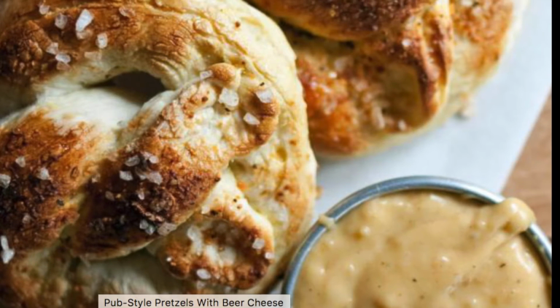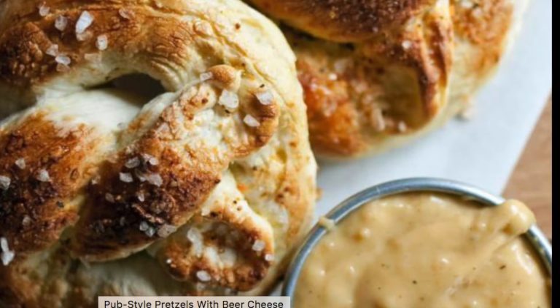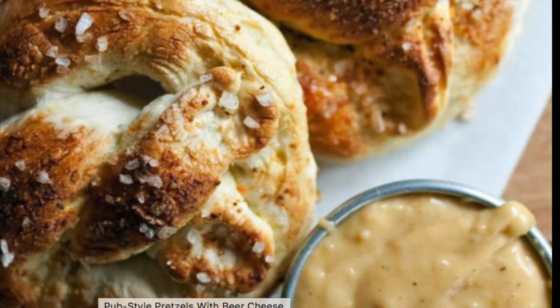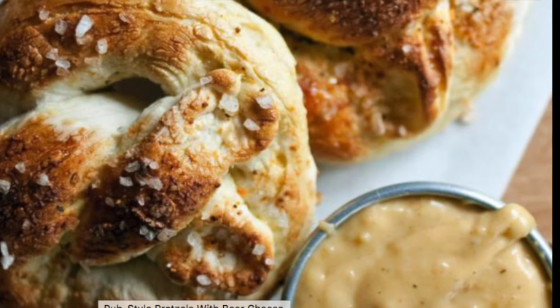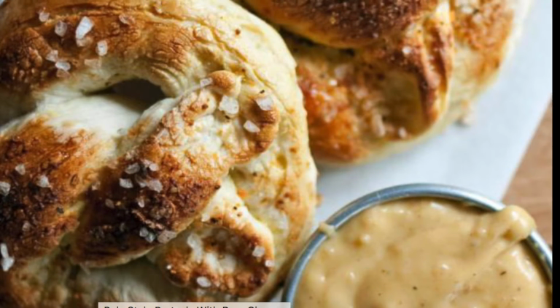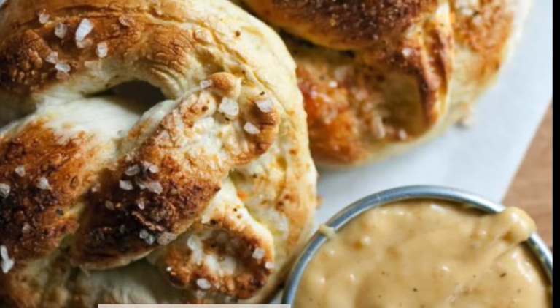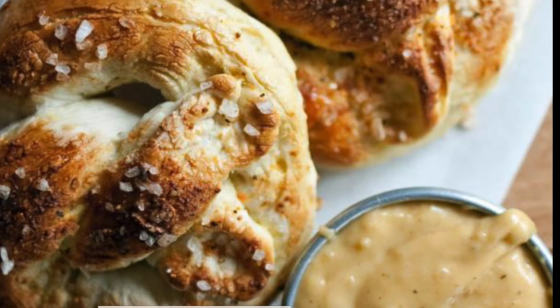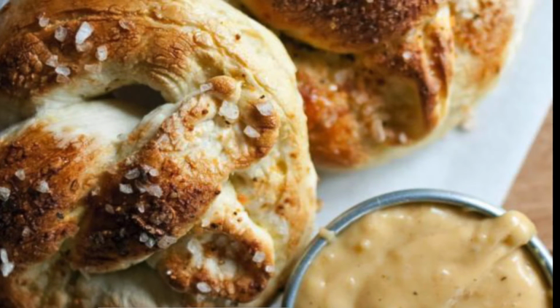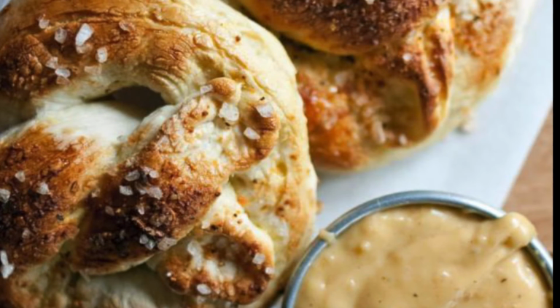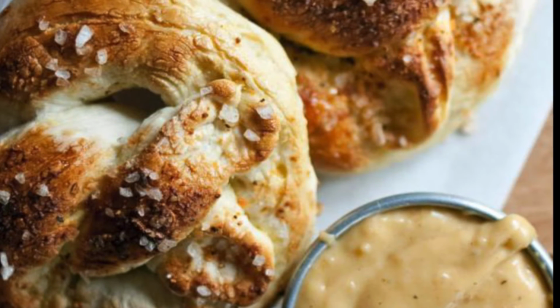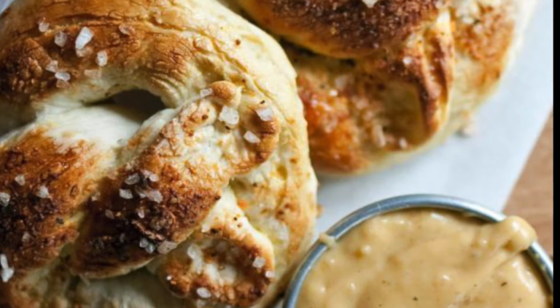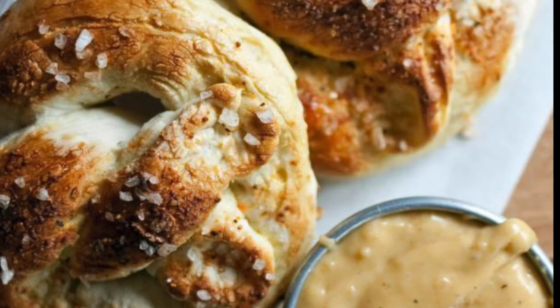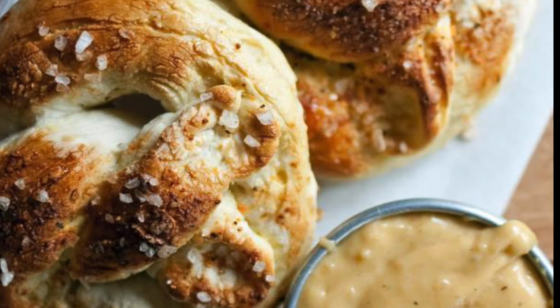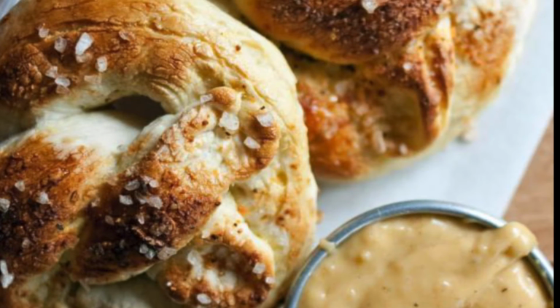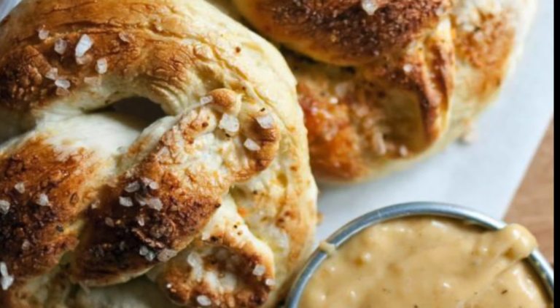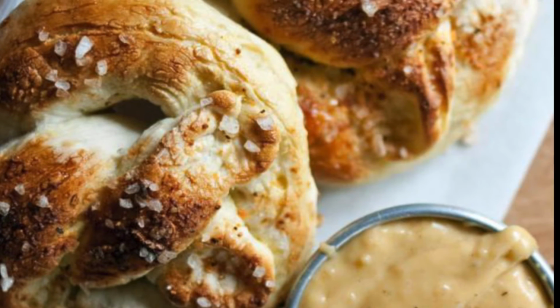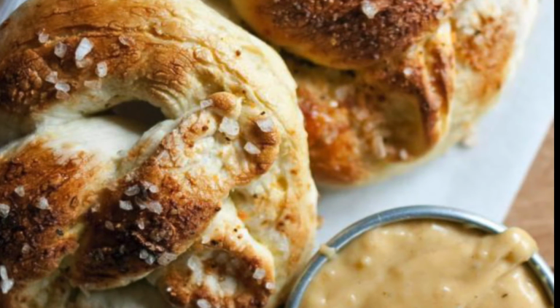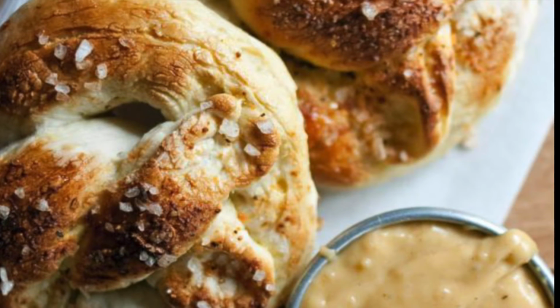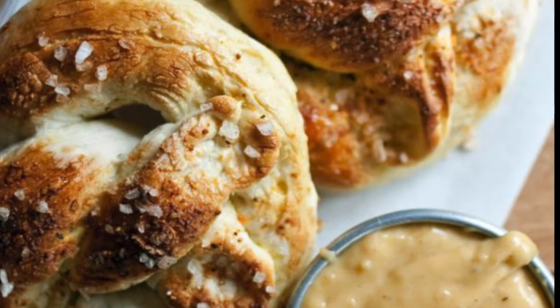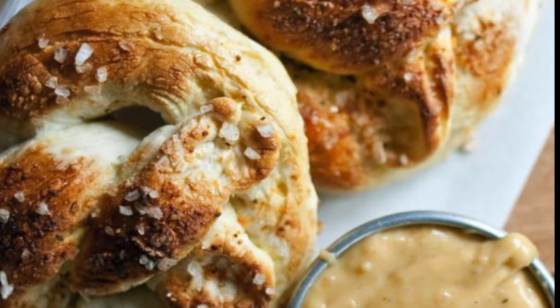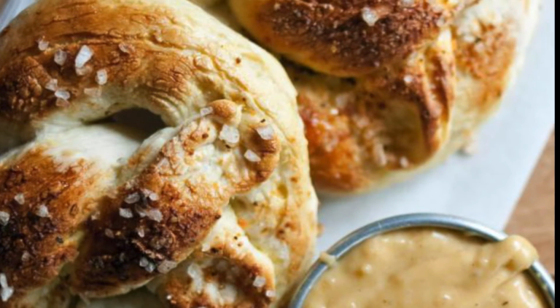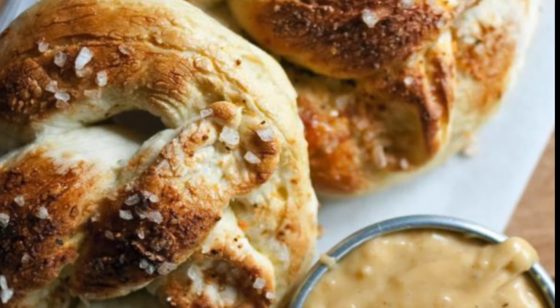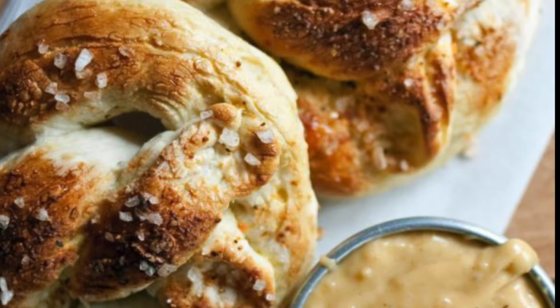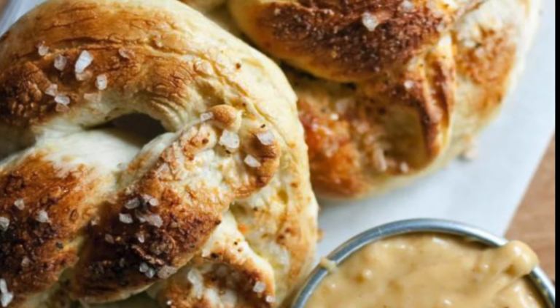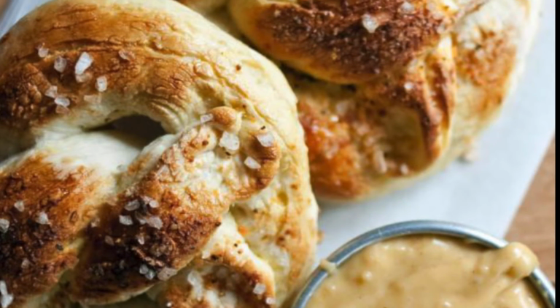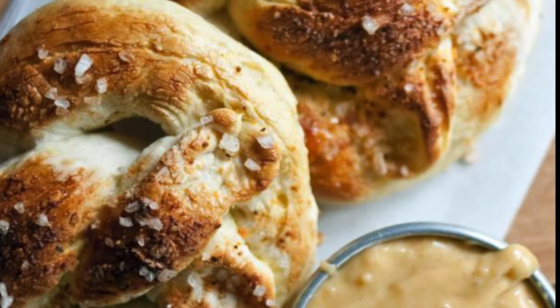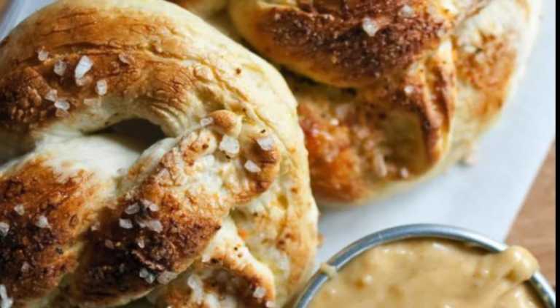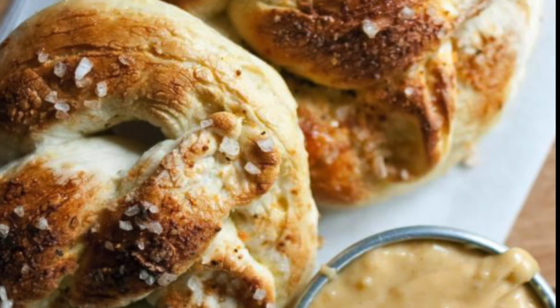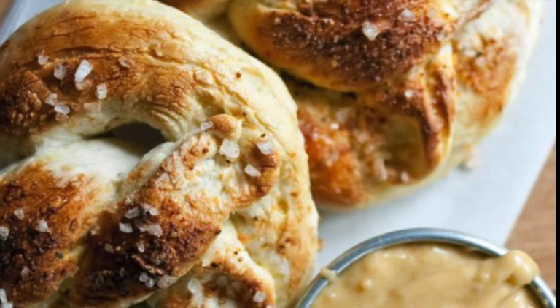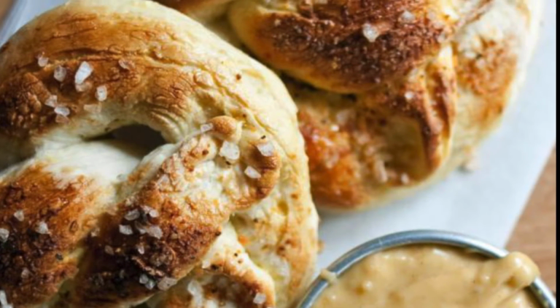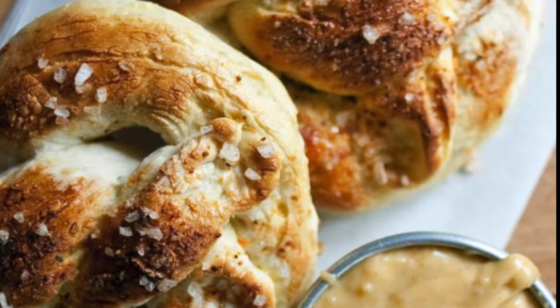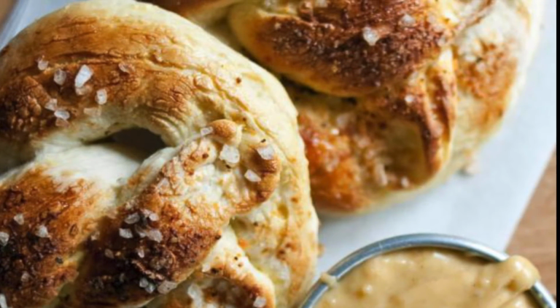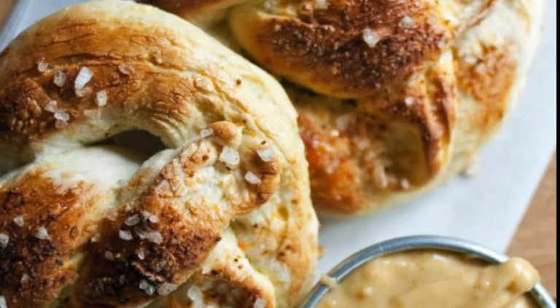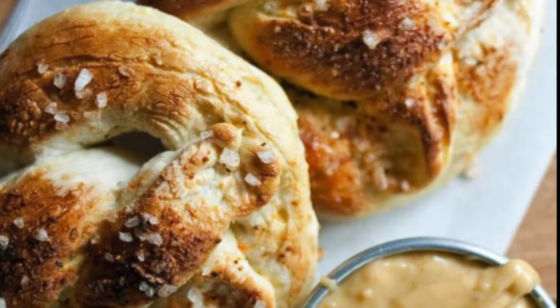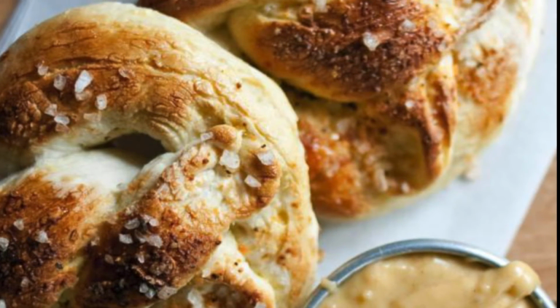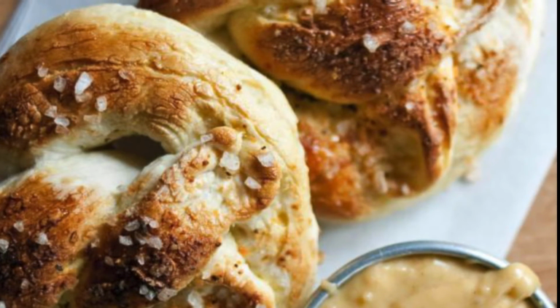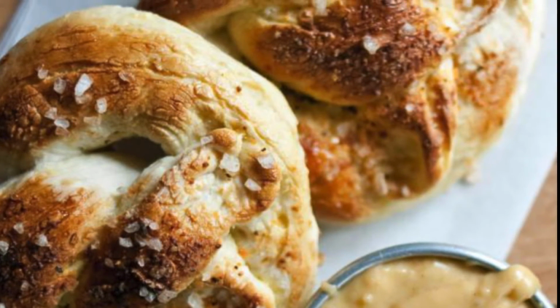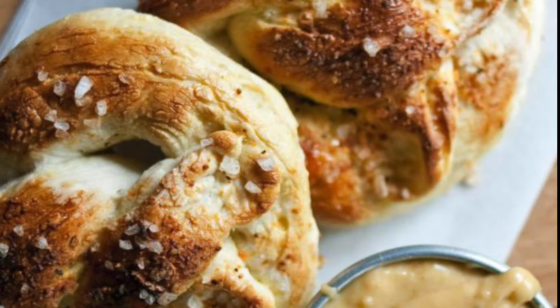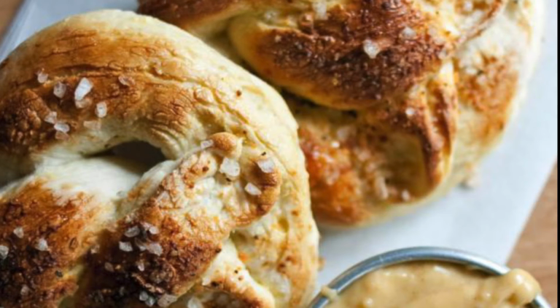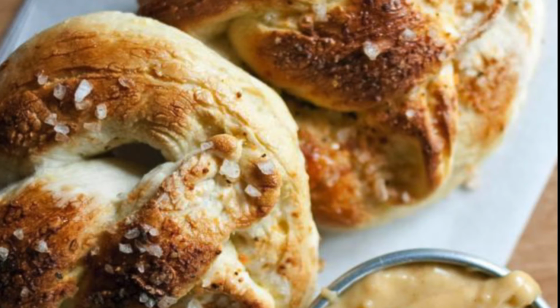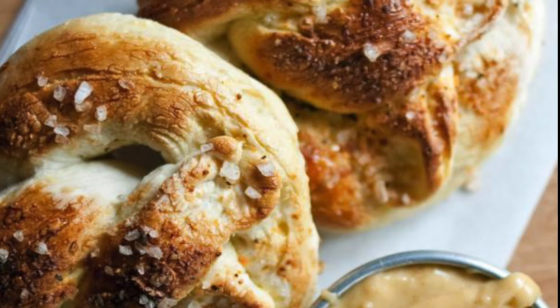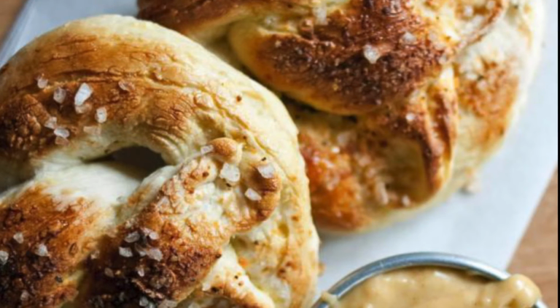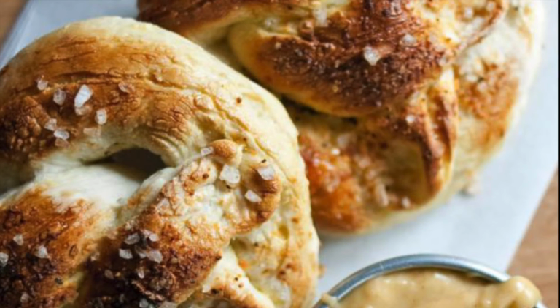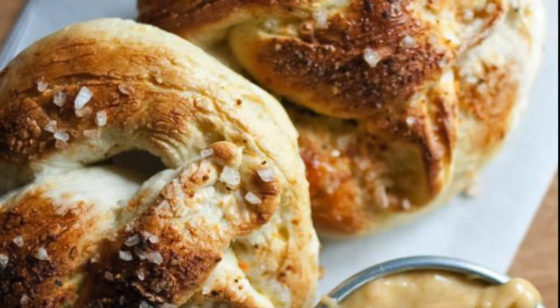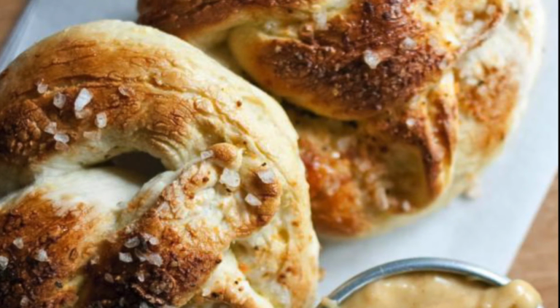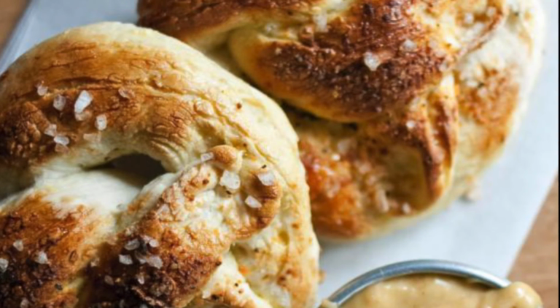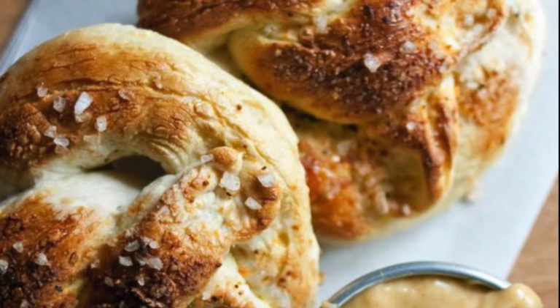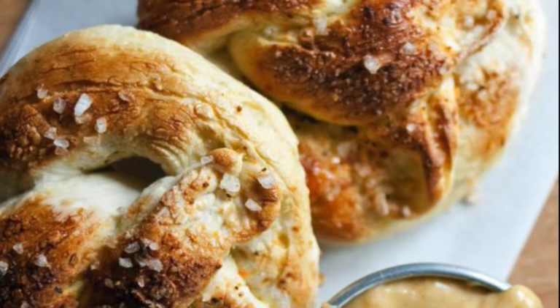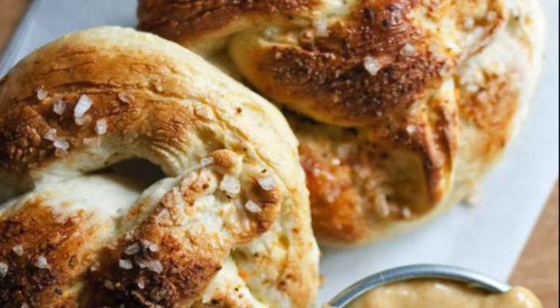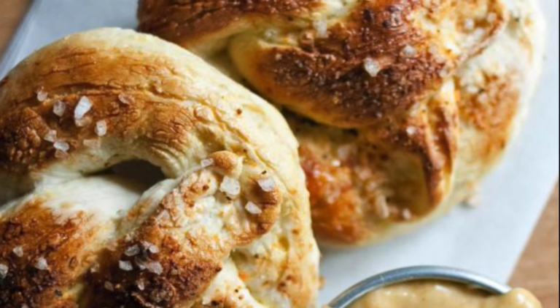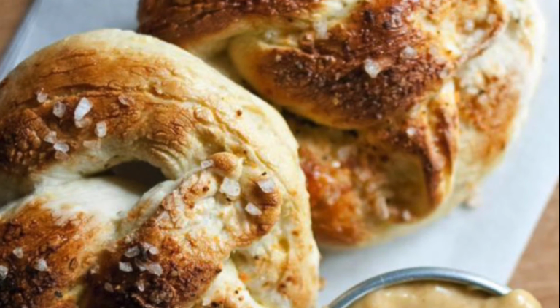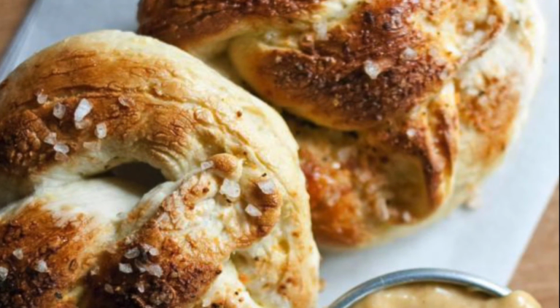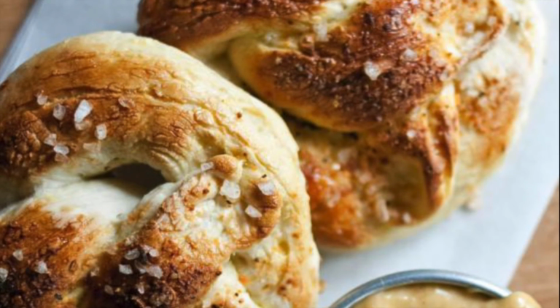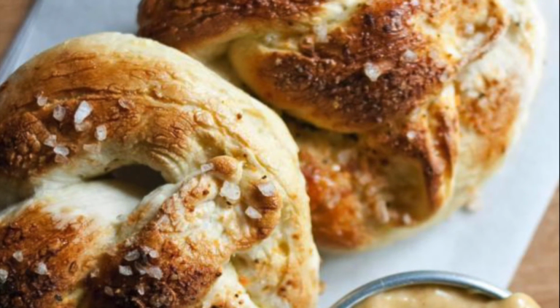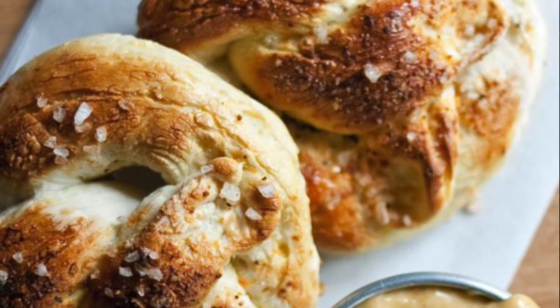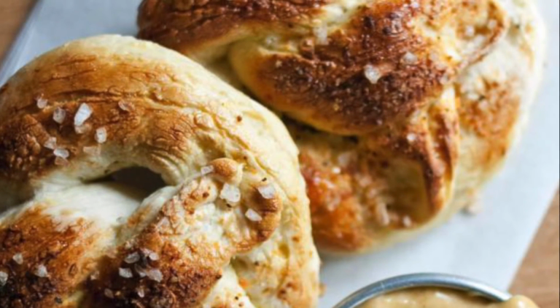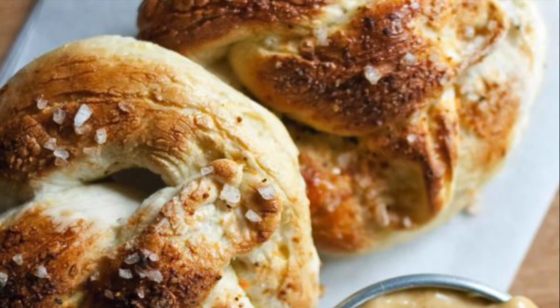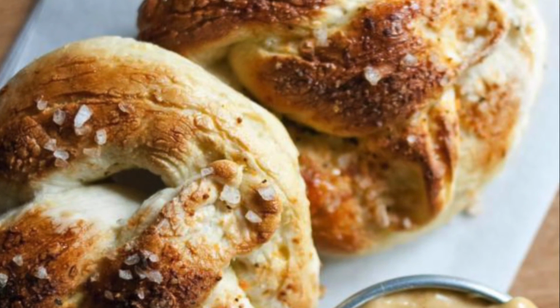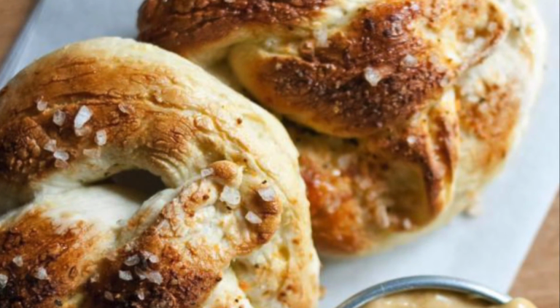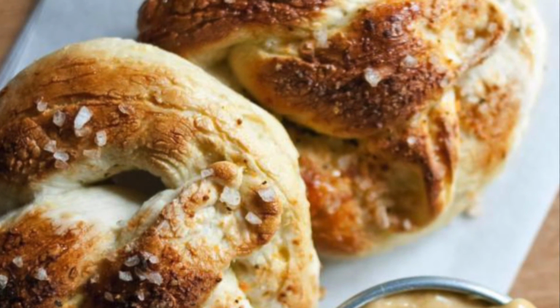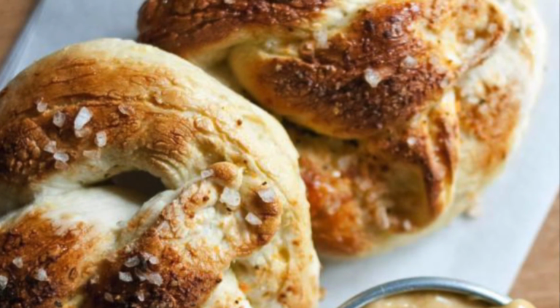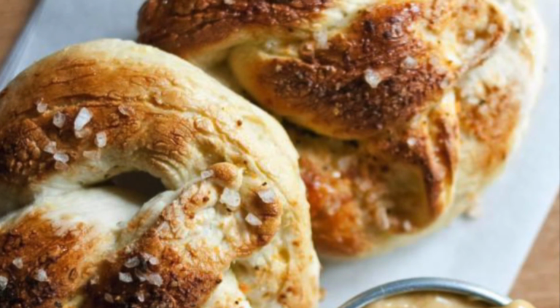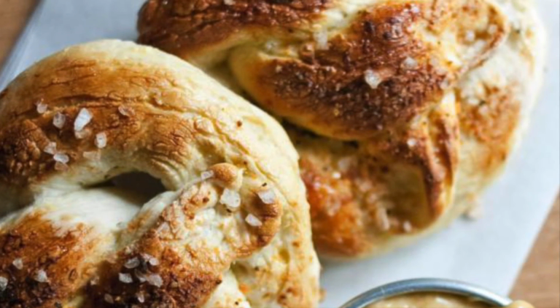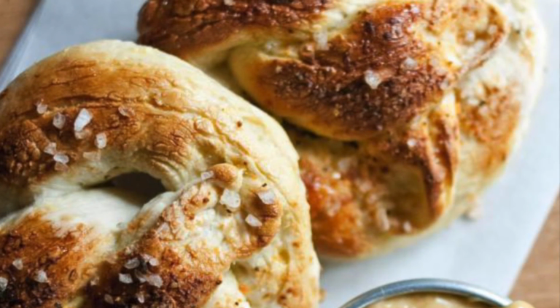I didn't film what it looked like at the end, but this is what it's supposed to turn out. Mine looks similar, but not presented as nicely as this picture. Thank you.